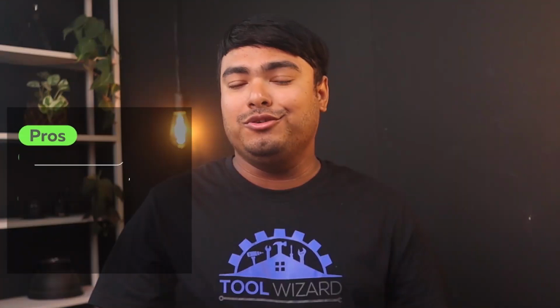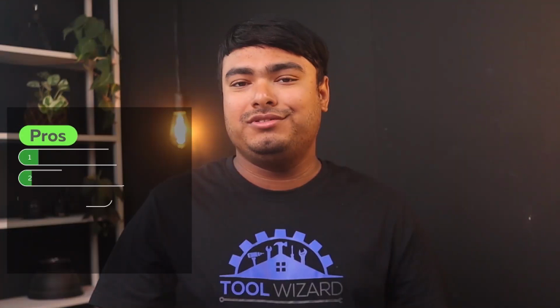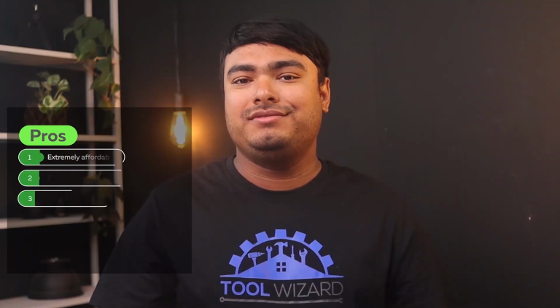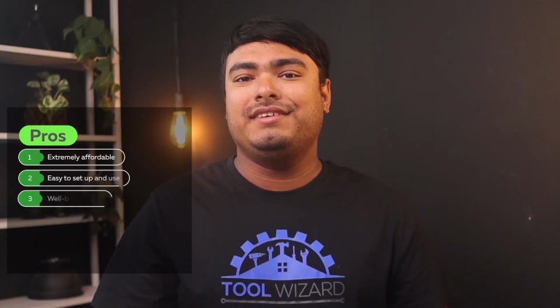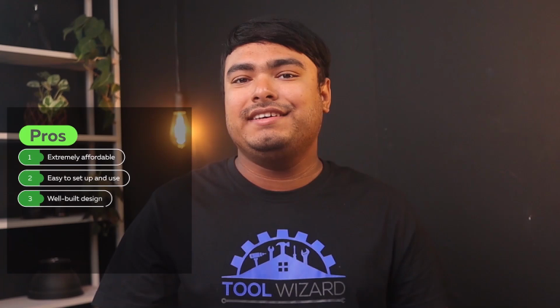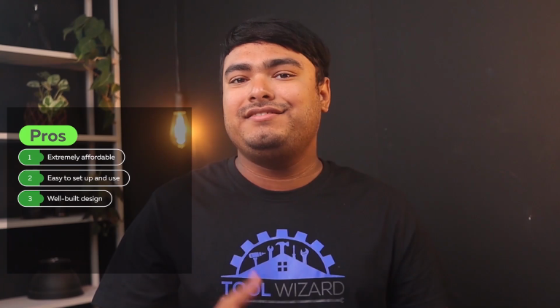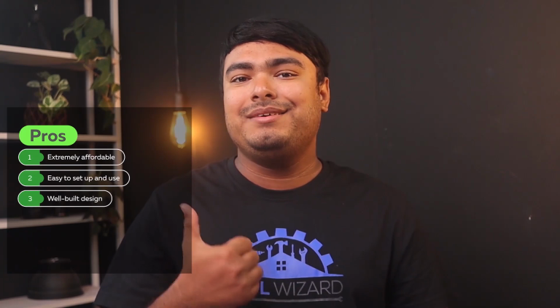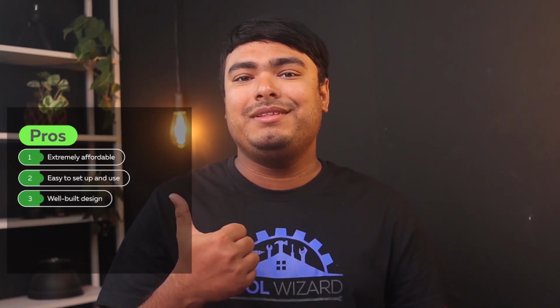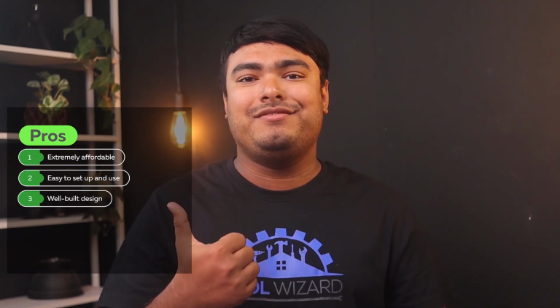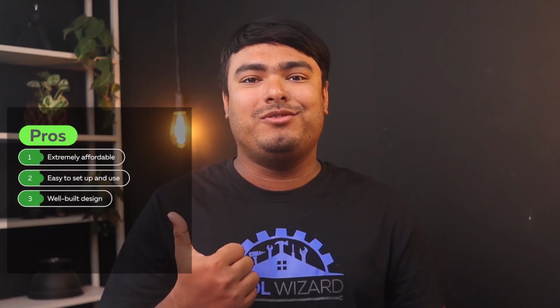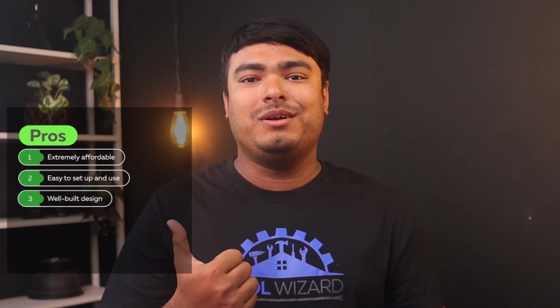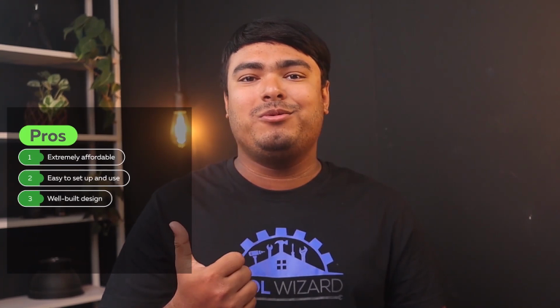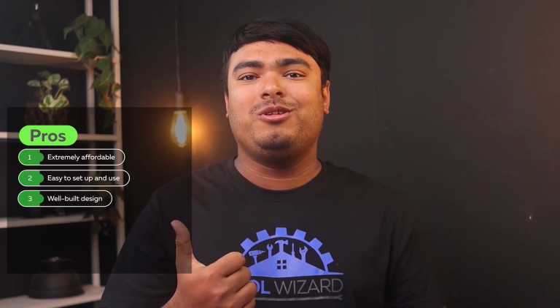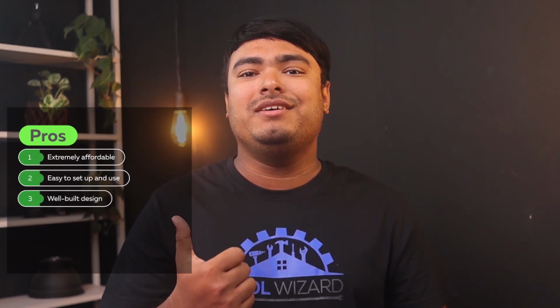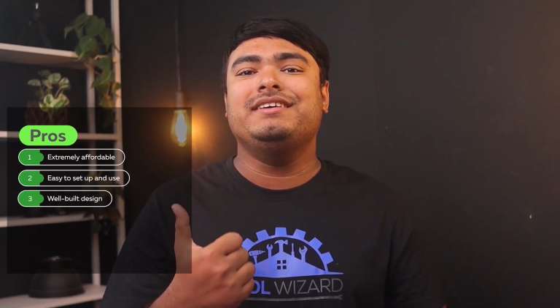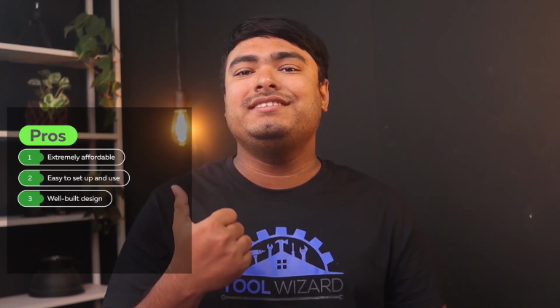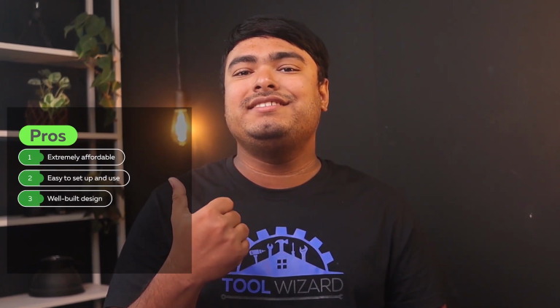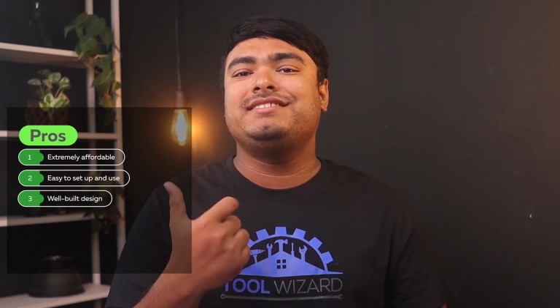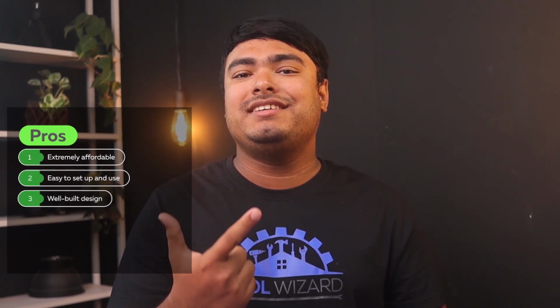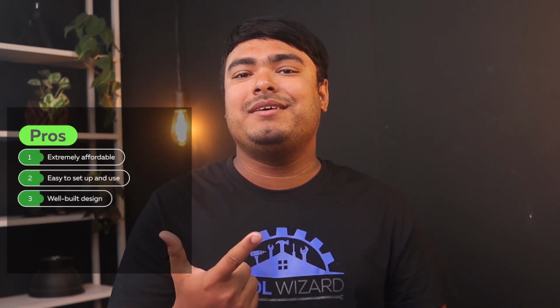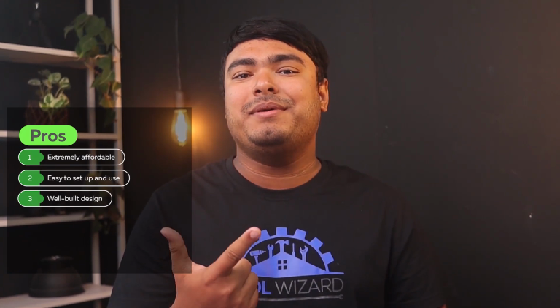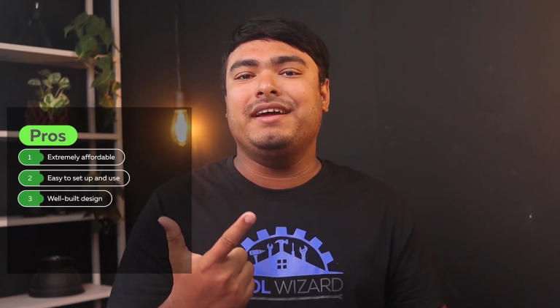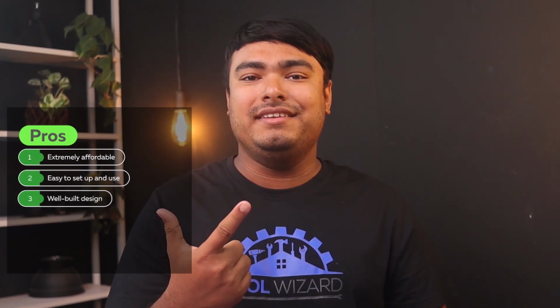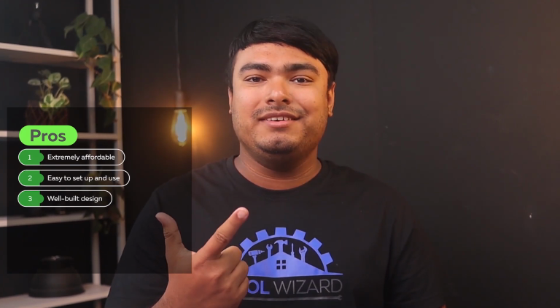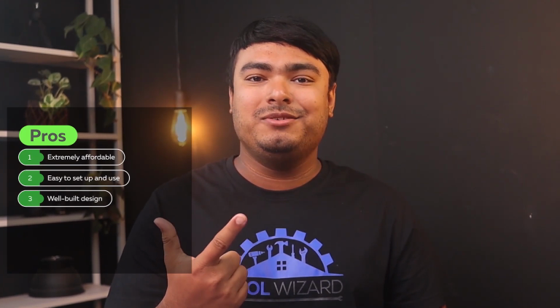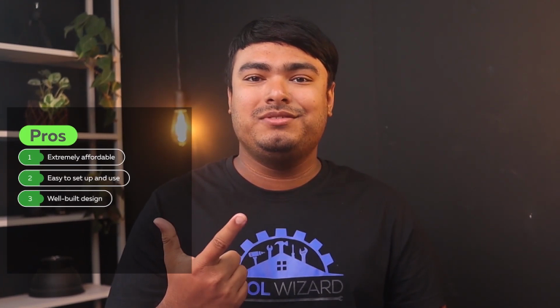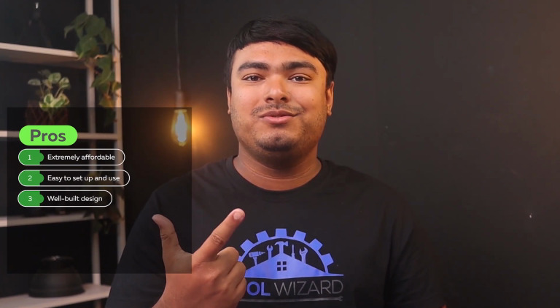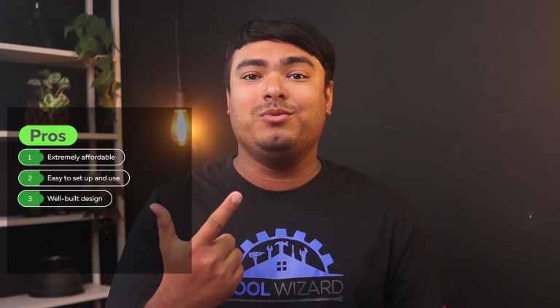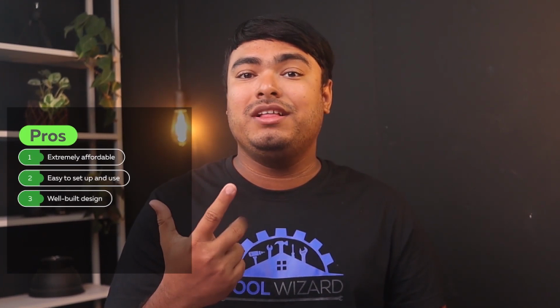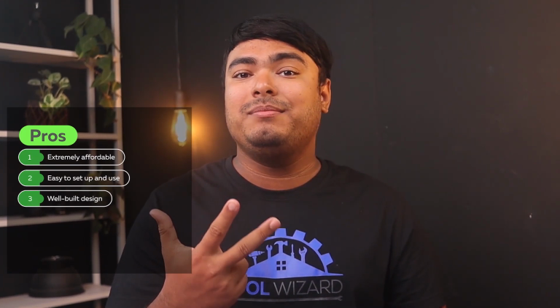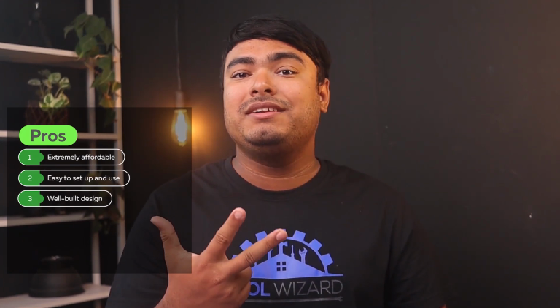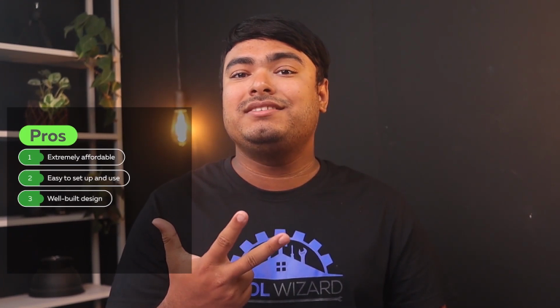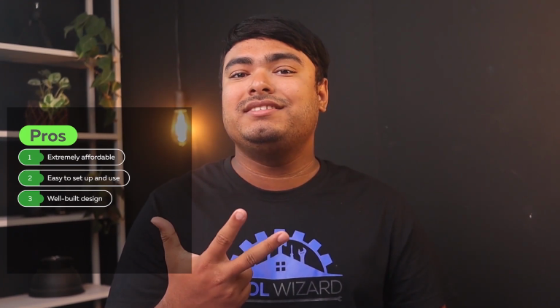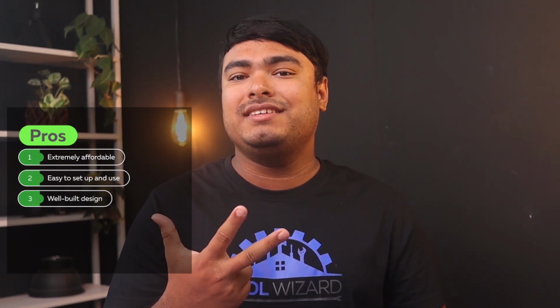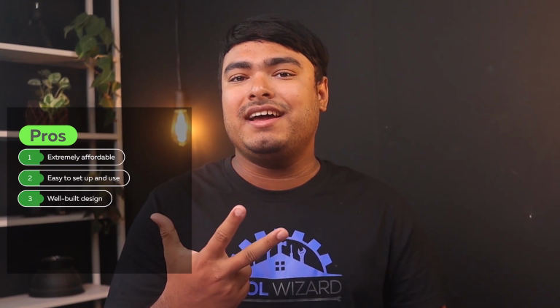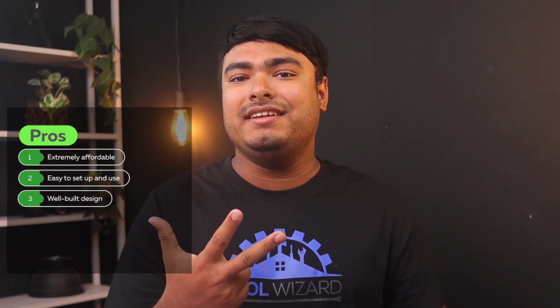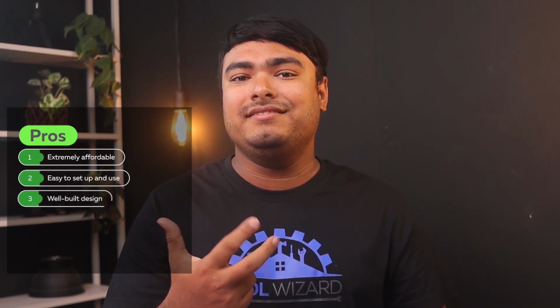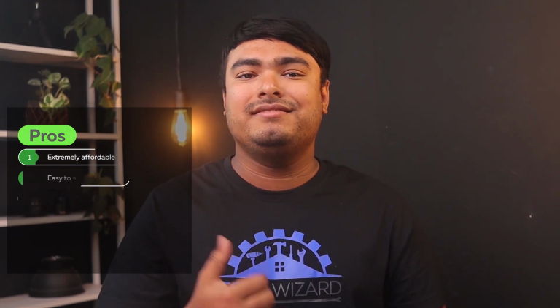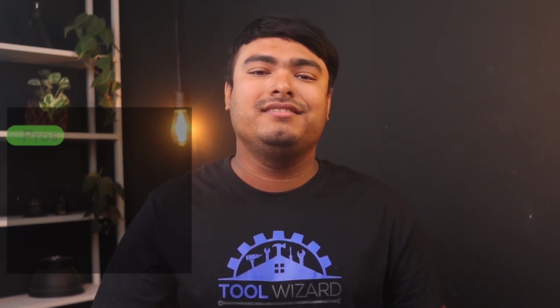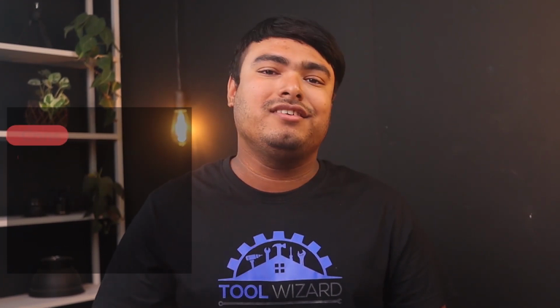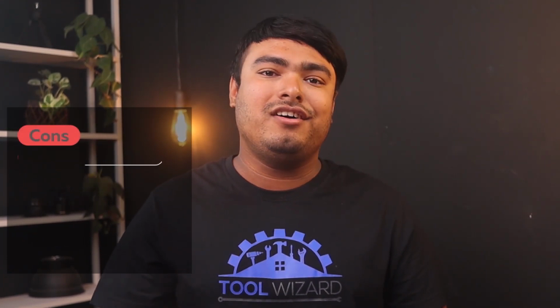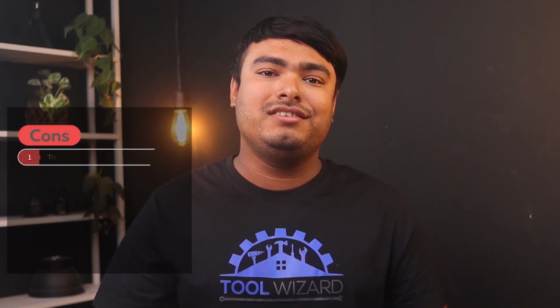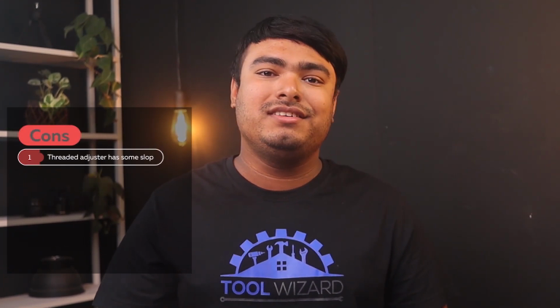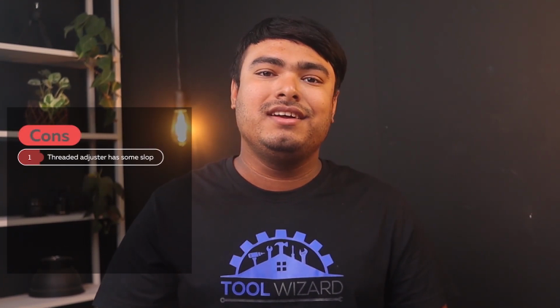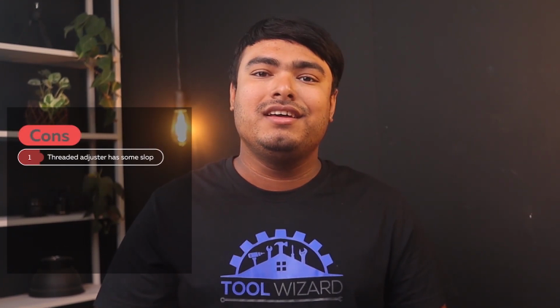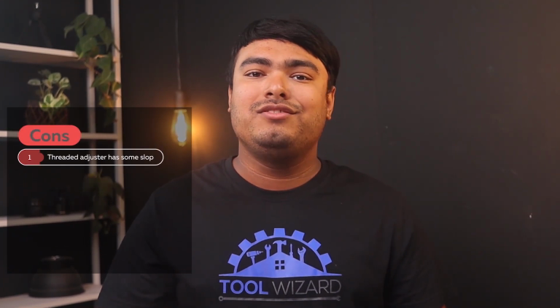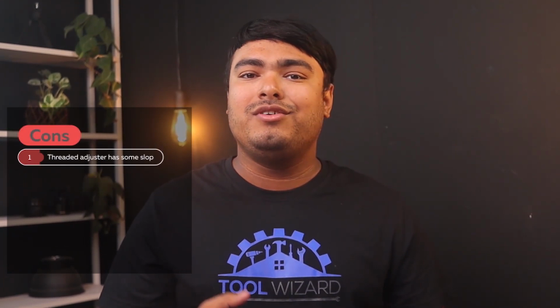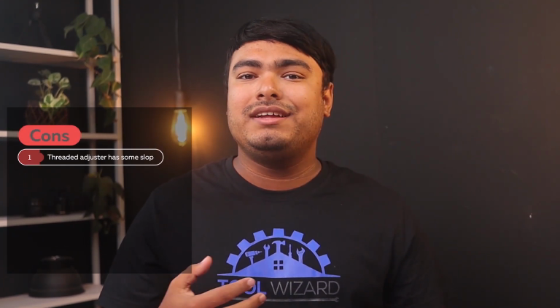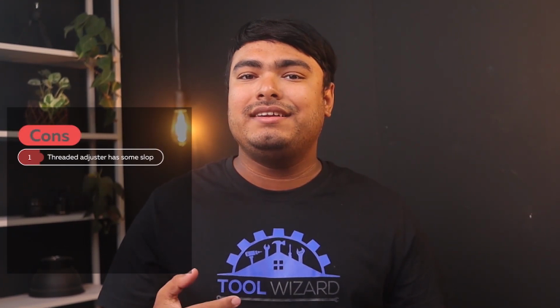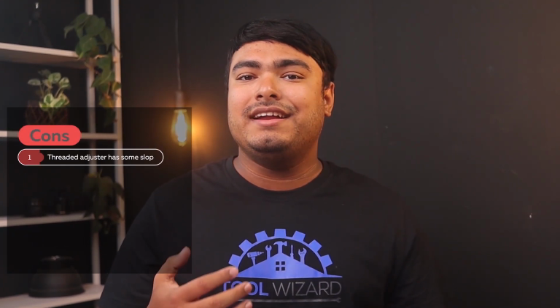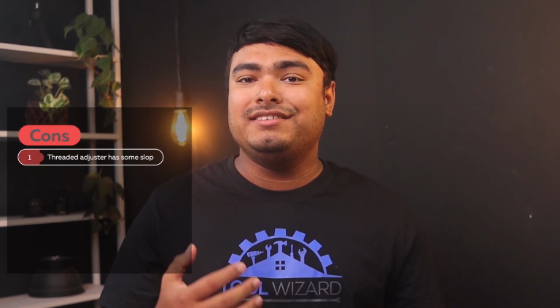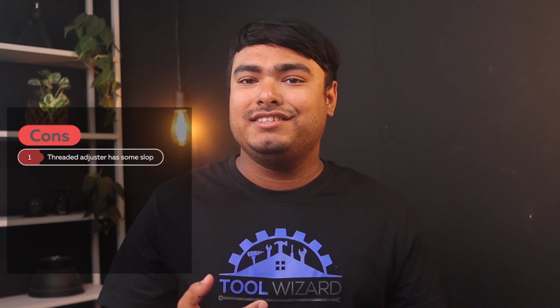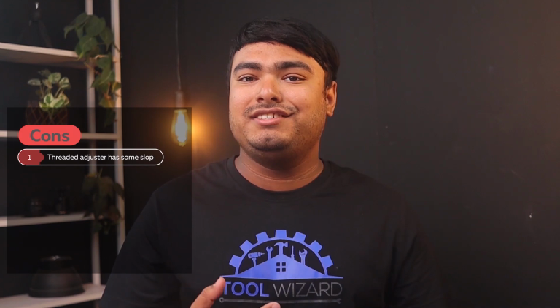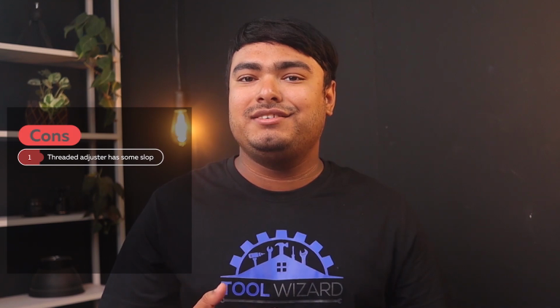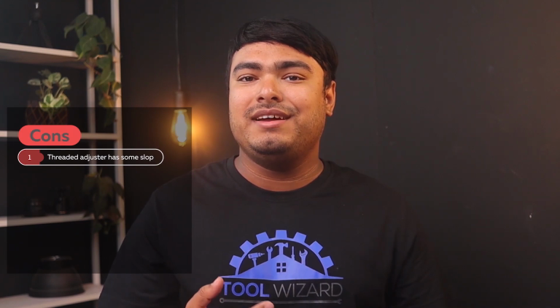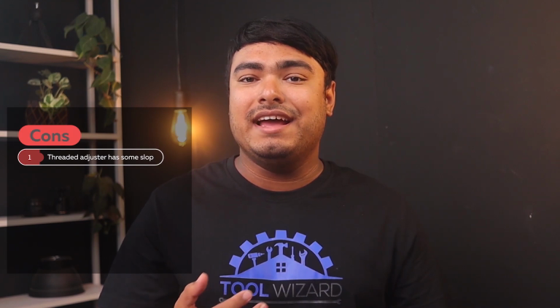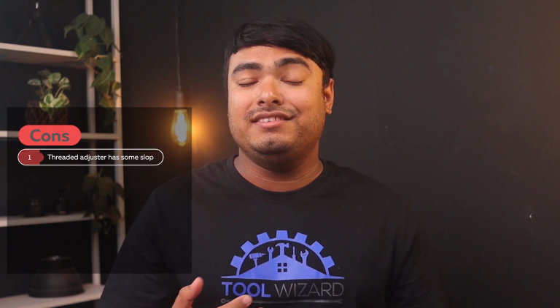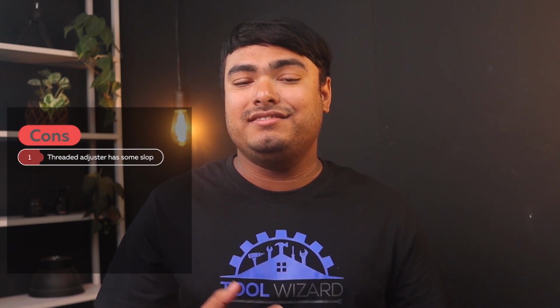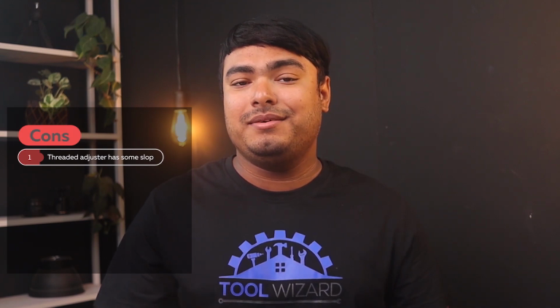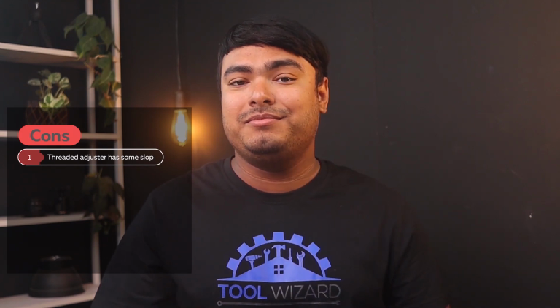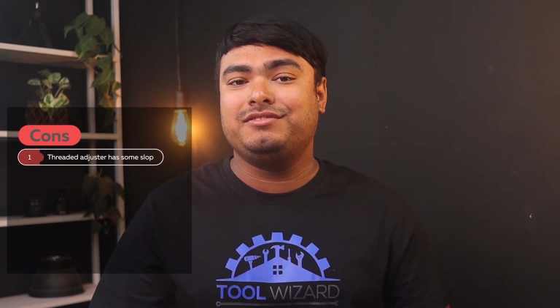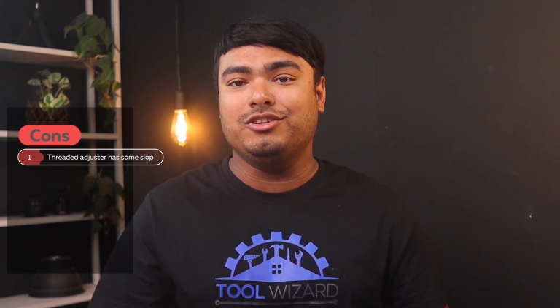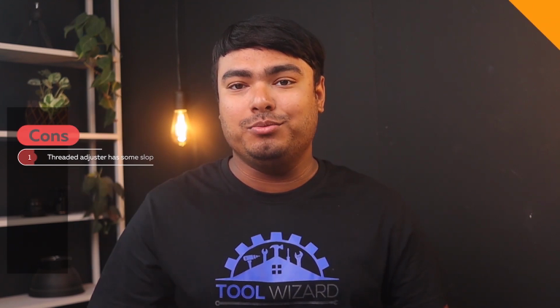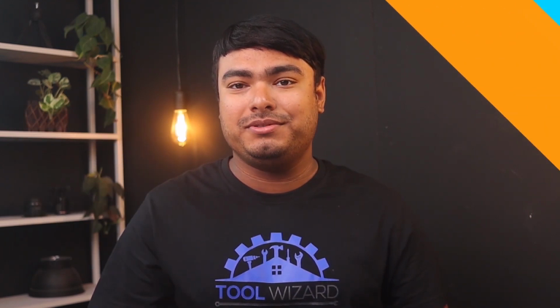Pros: extremely affordable, easy to set up and use, well-built design. Cons: threaded adjuster had some slop.